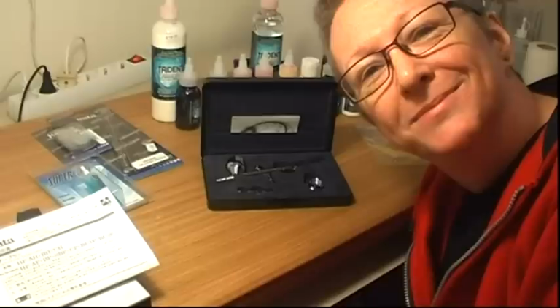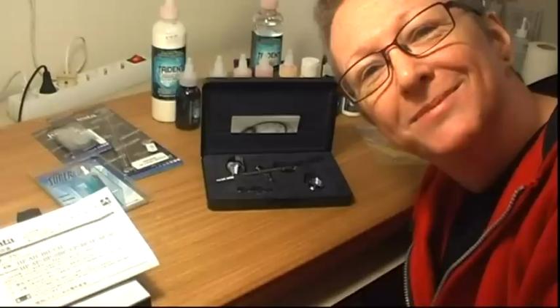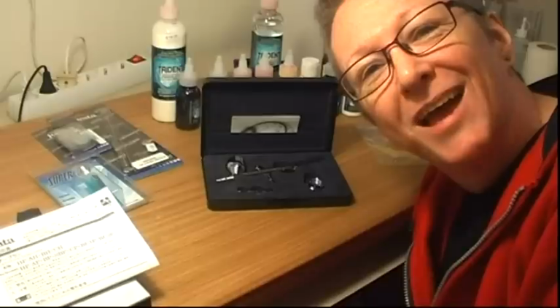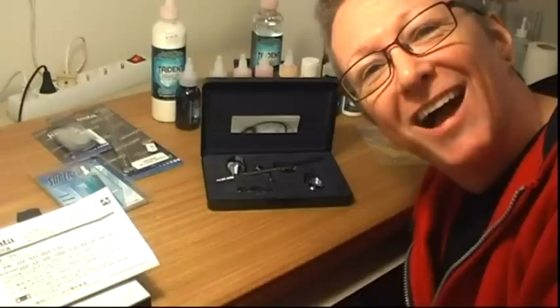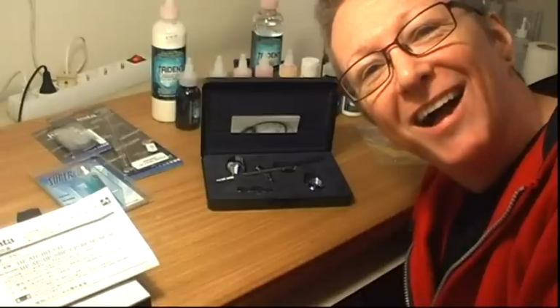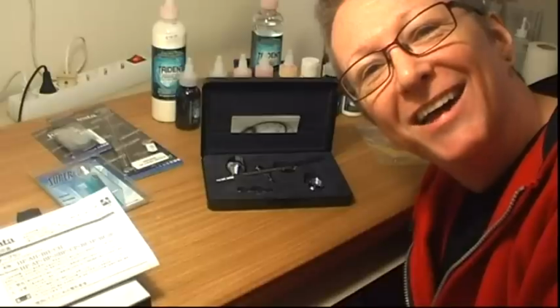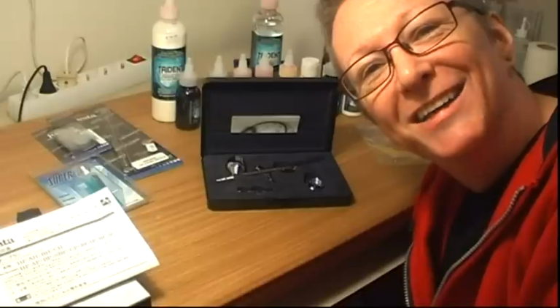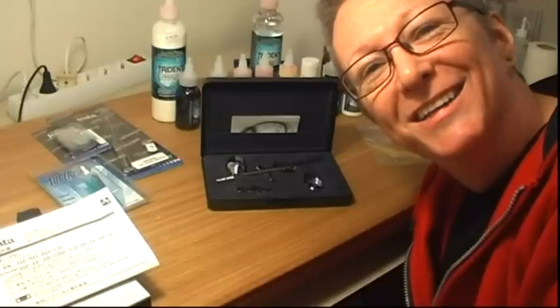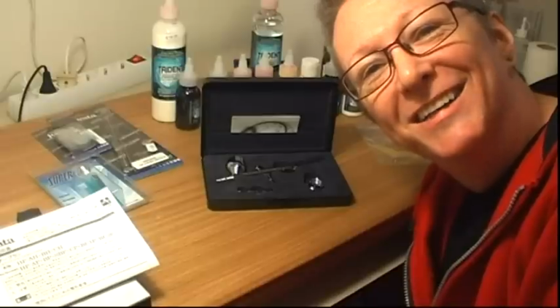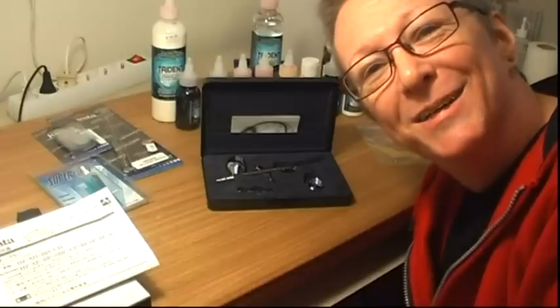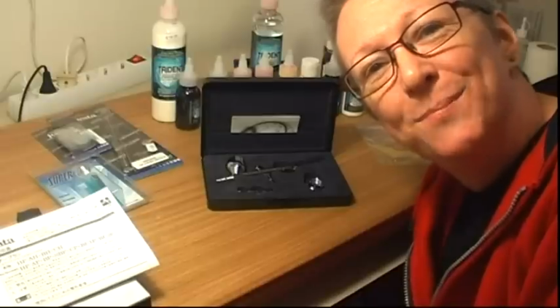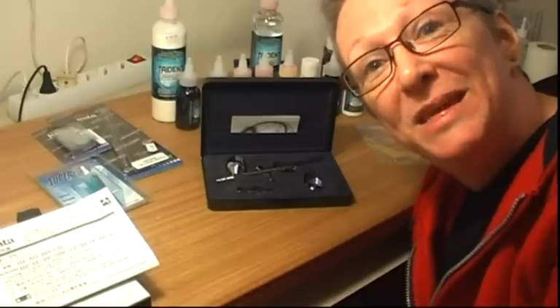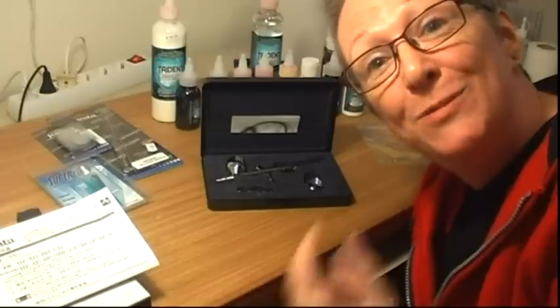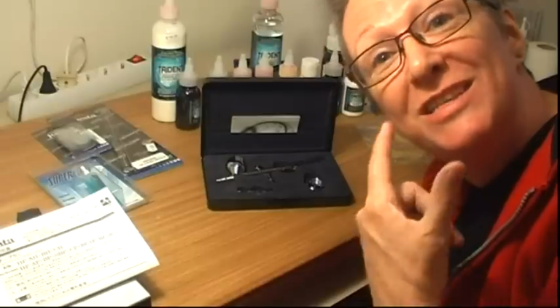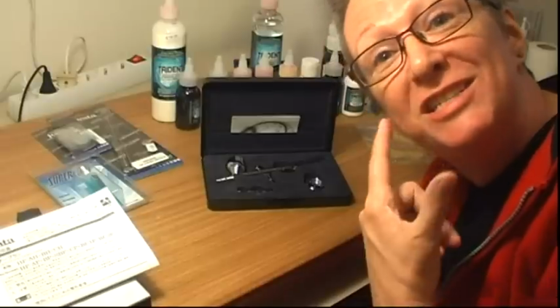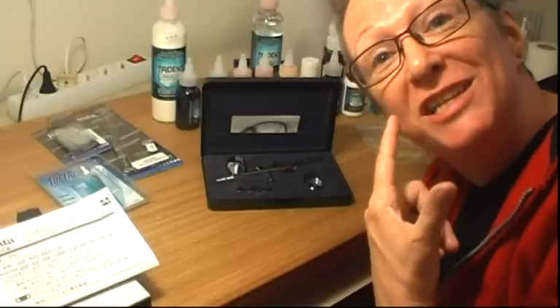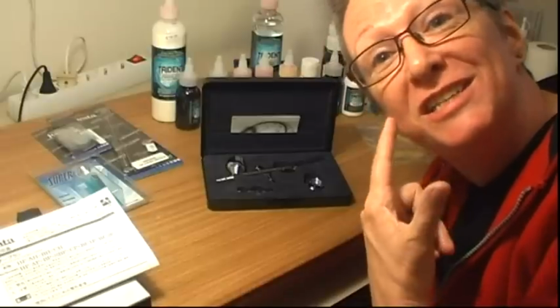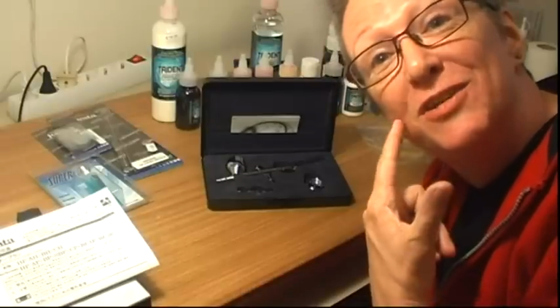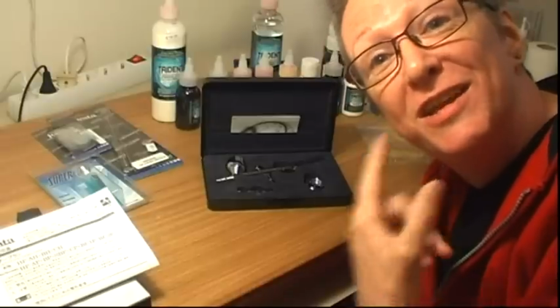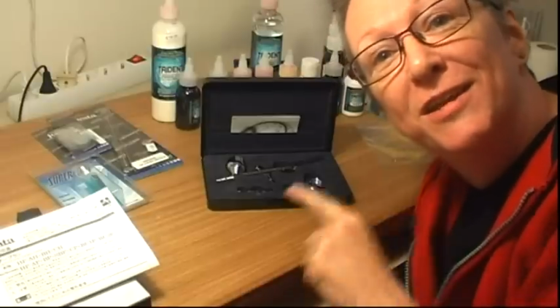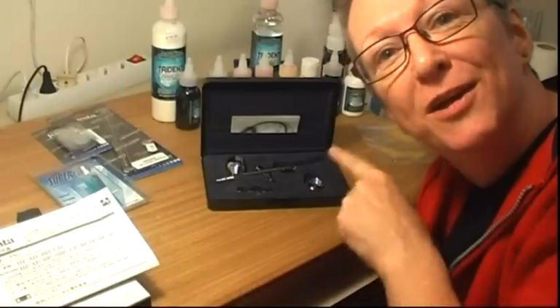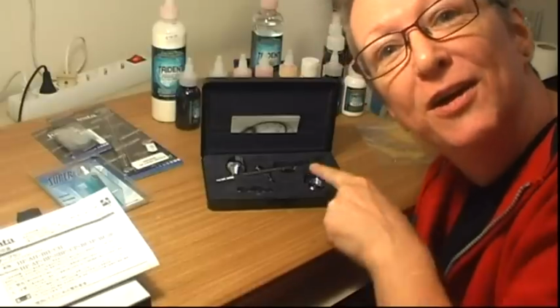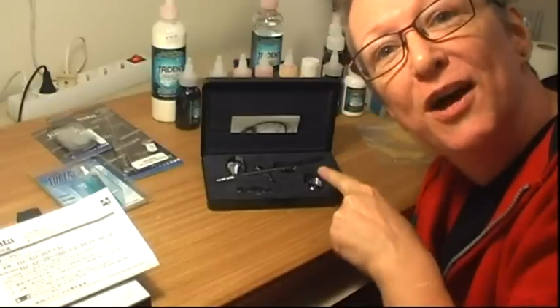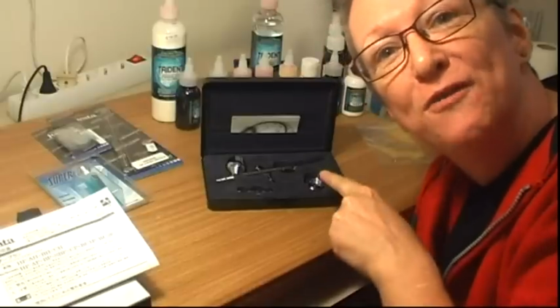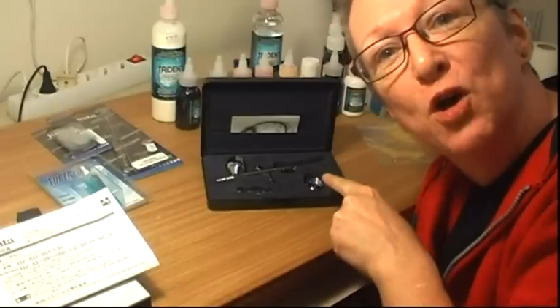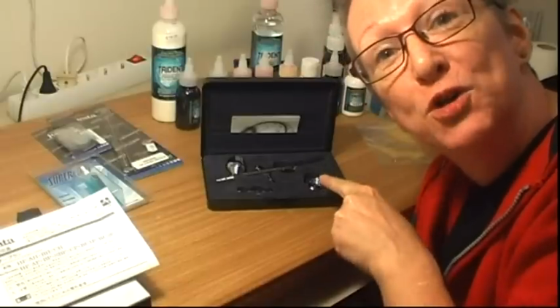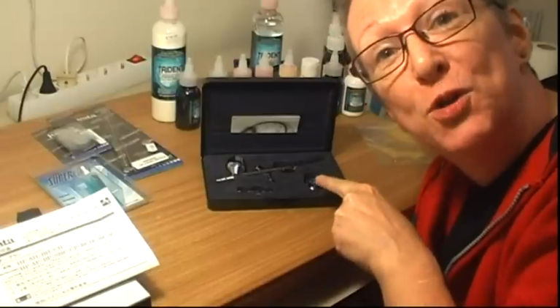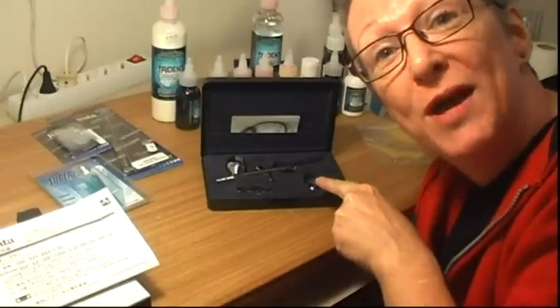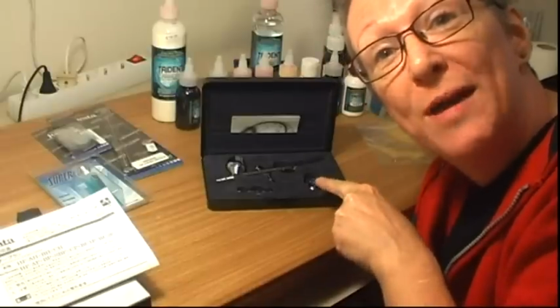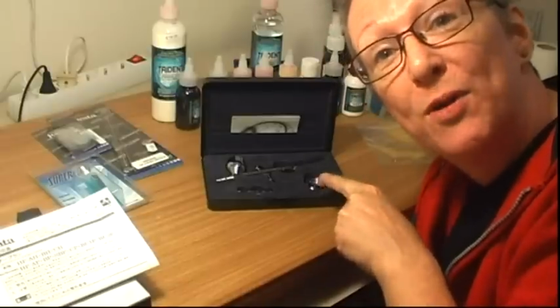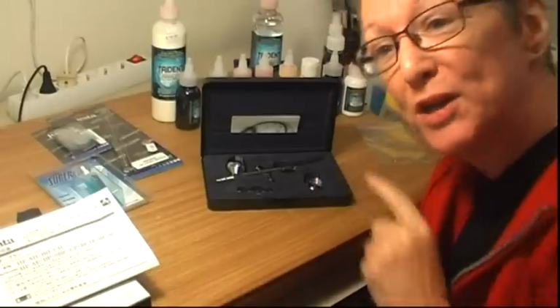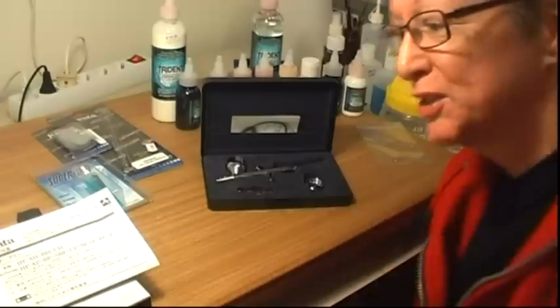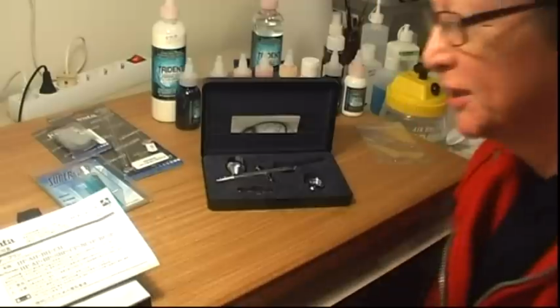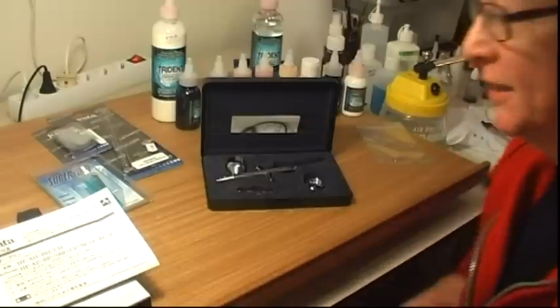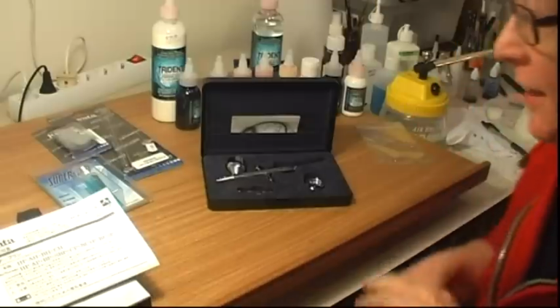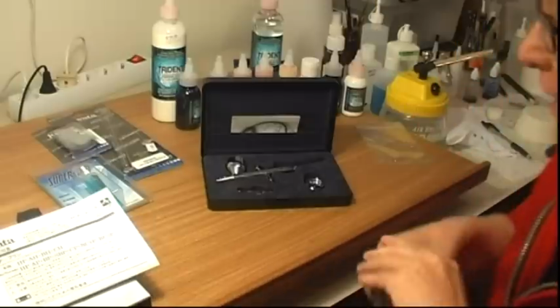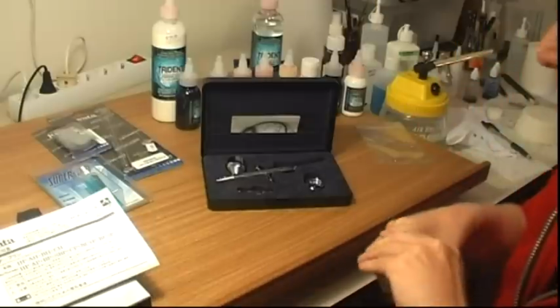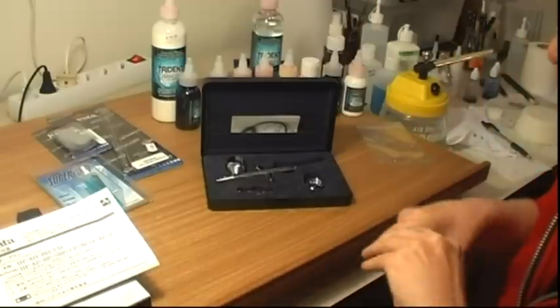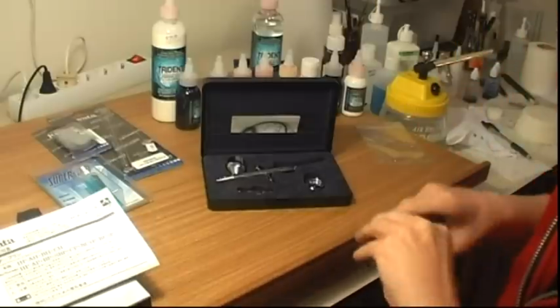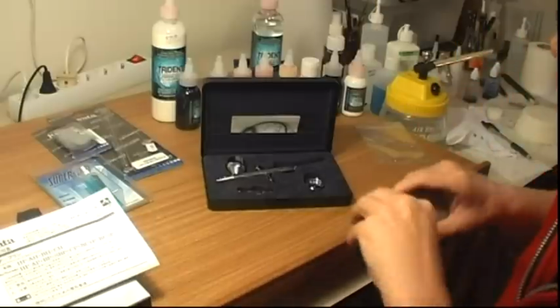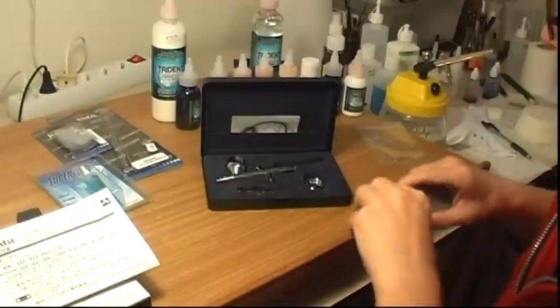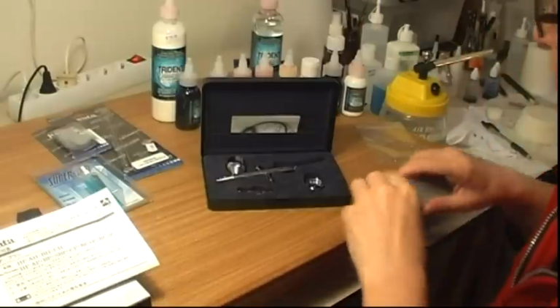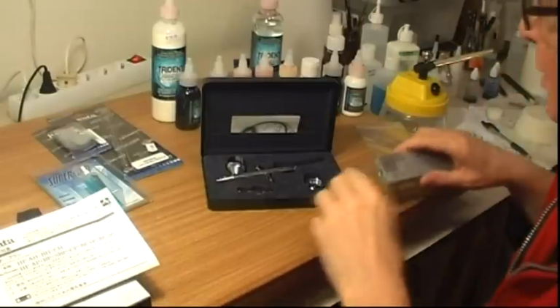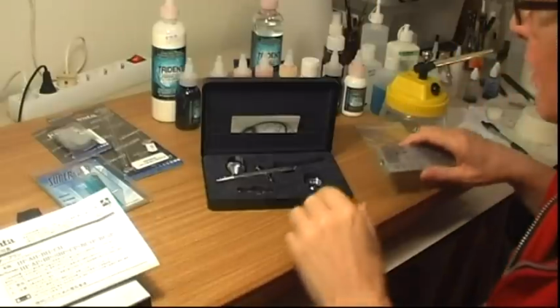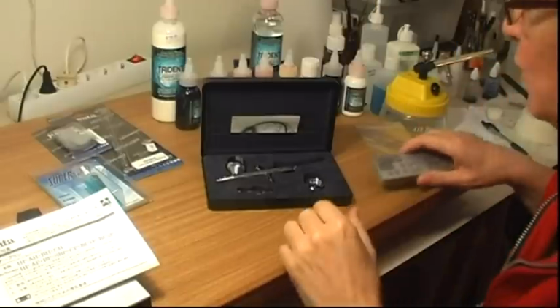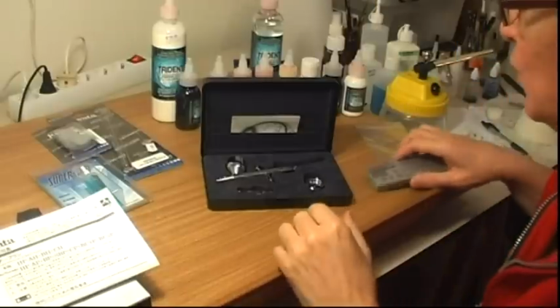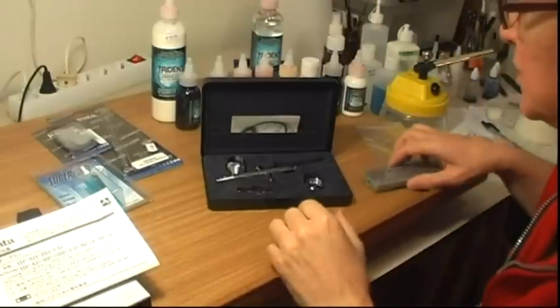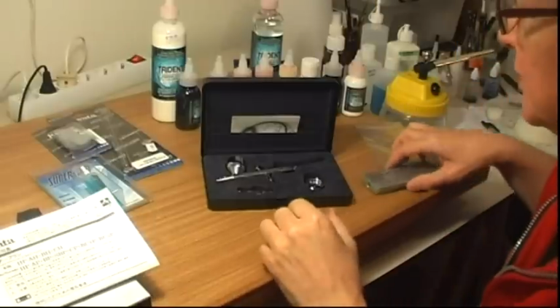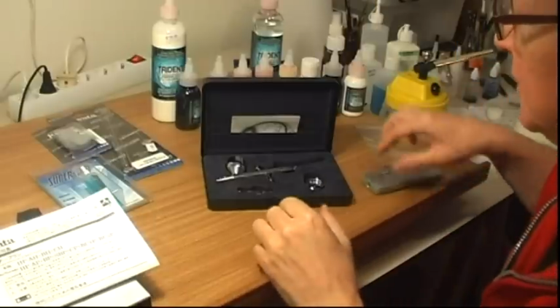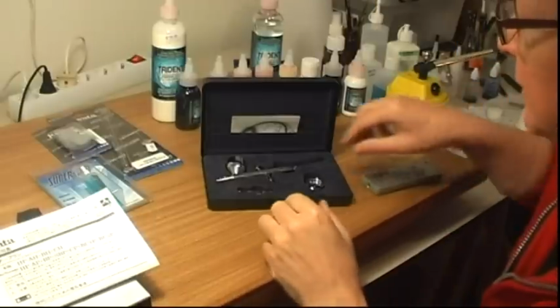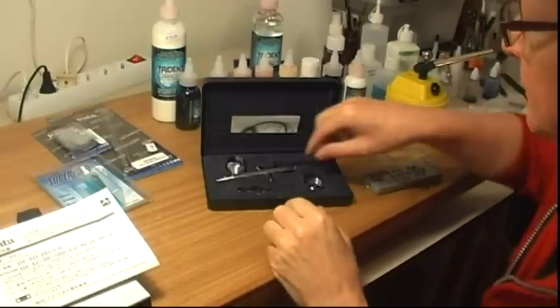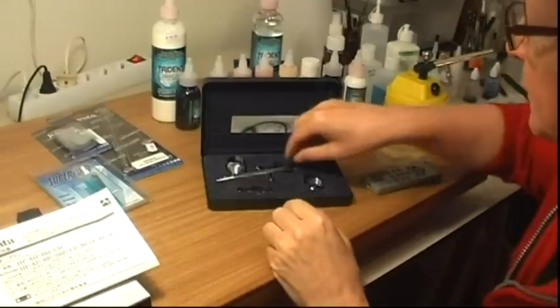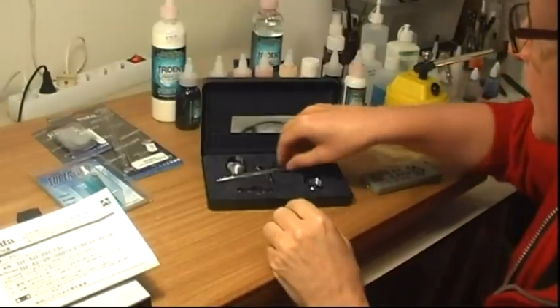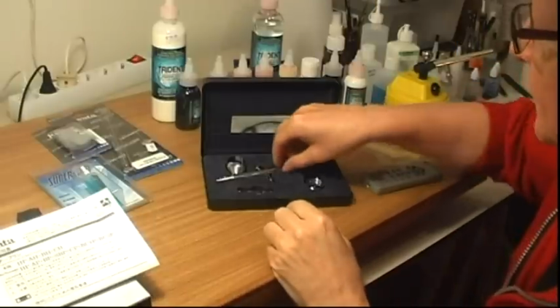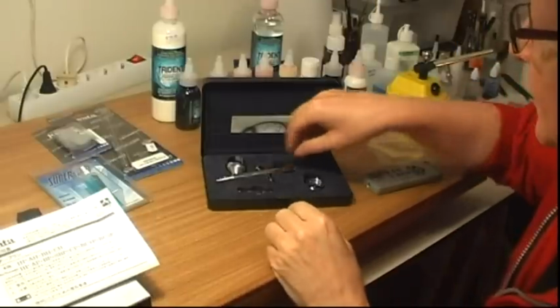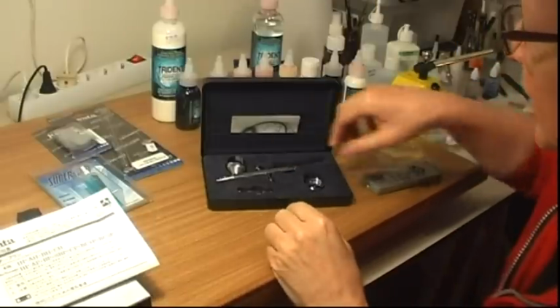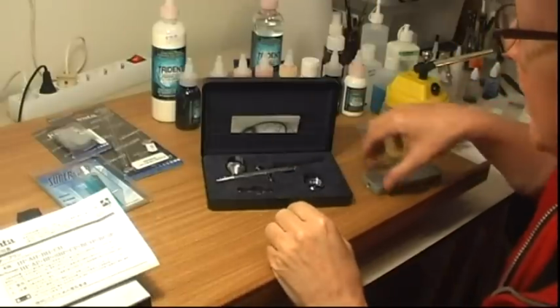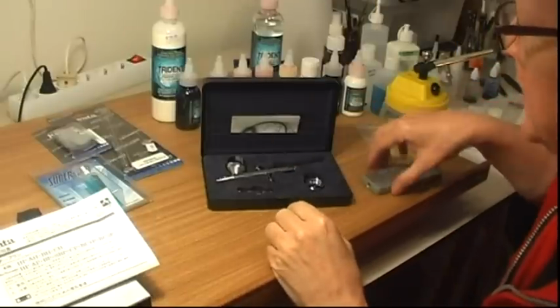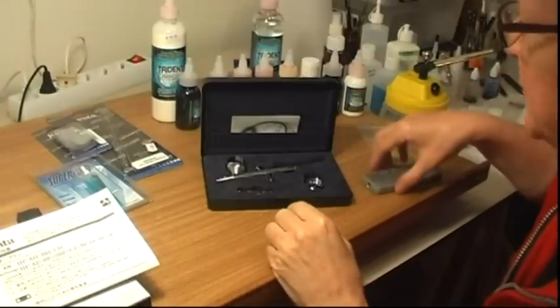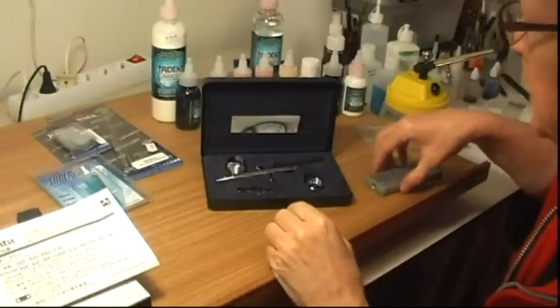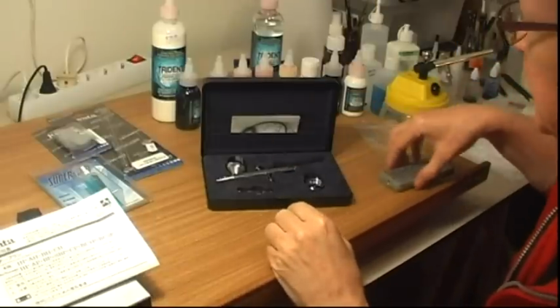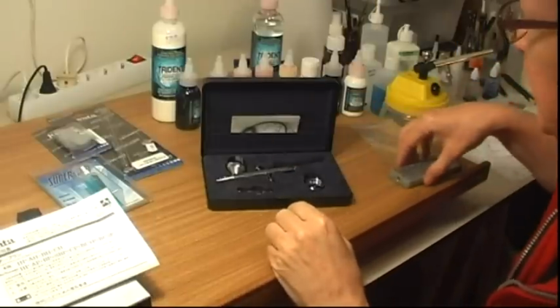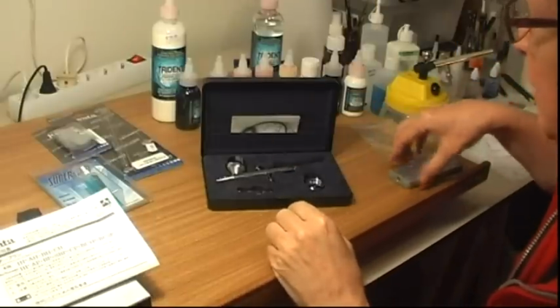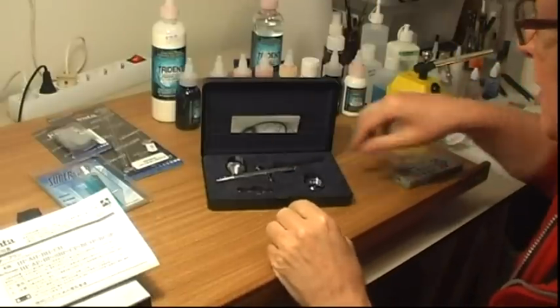Hi, me with a cheesy grin. I've got a new airbrush. It's an iWater HPC Plus.